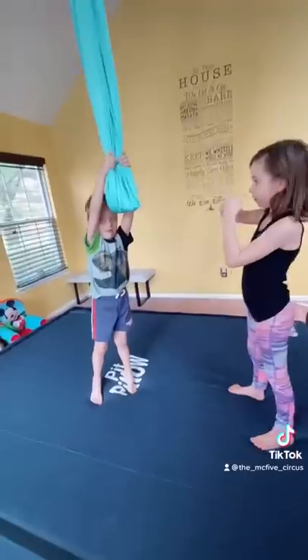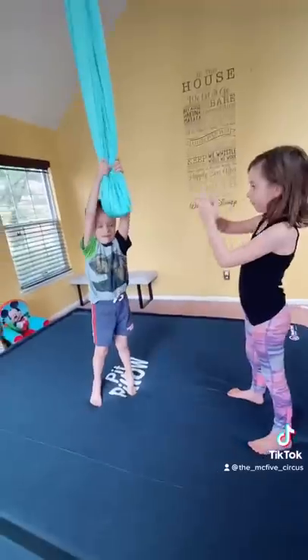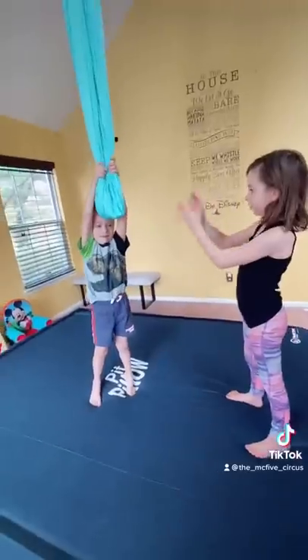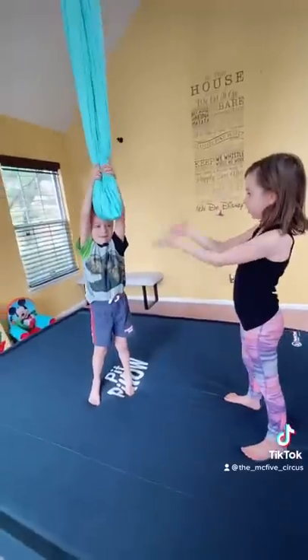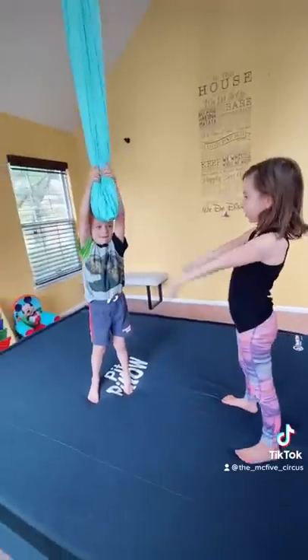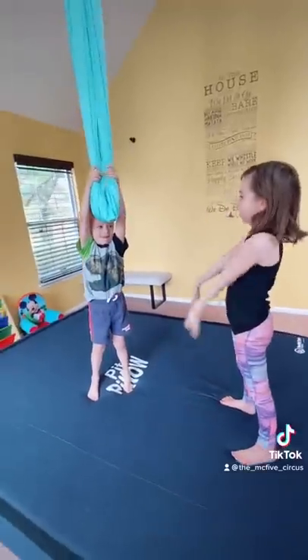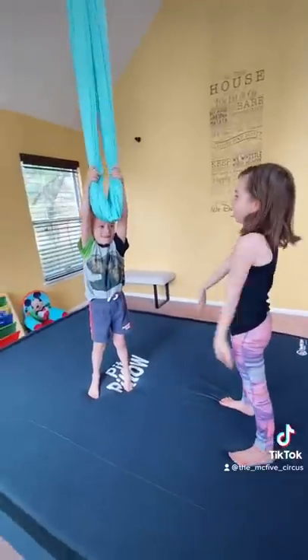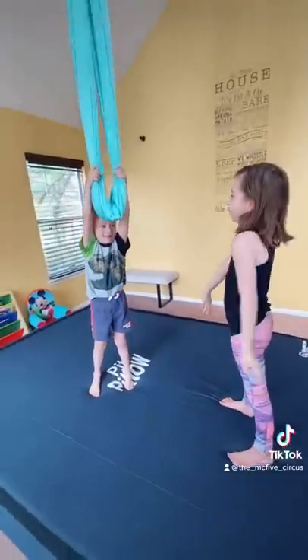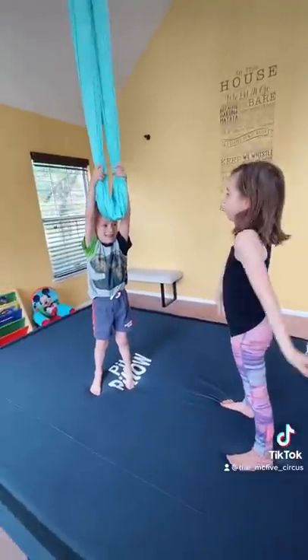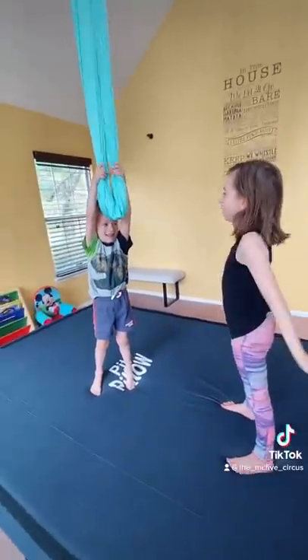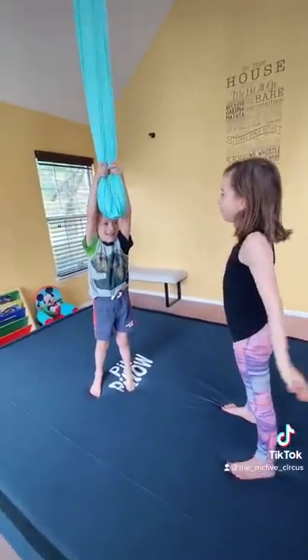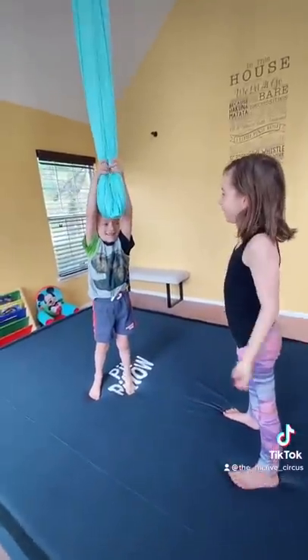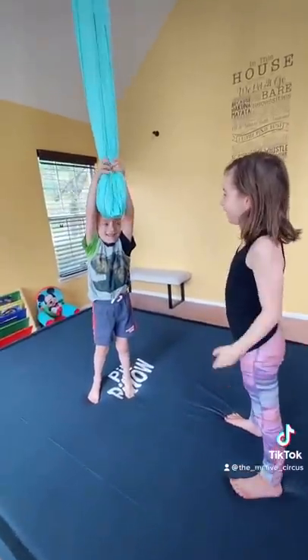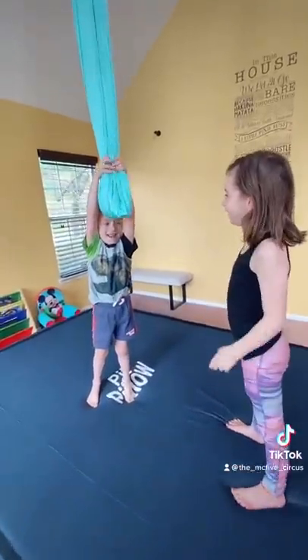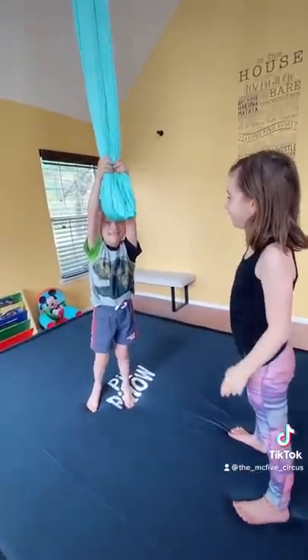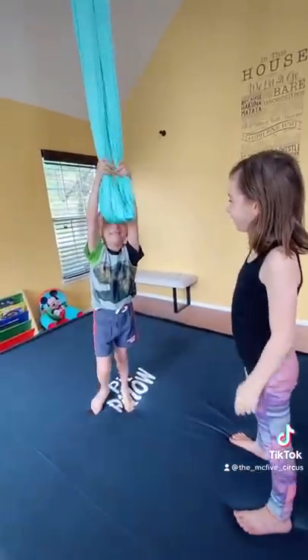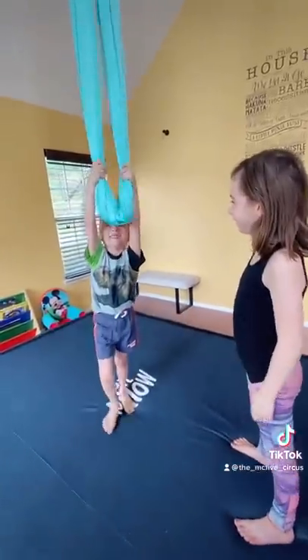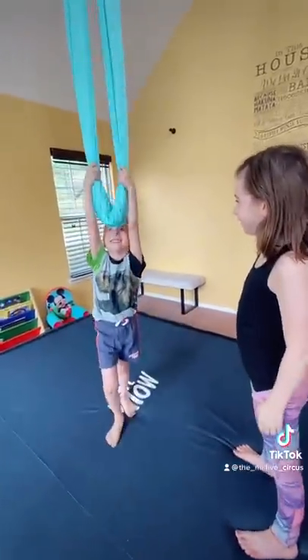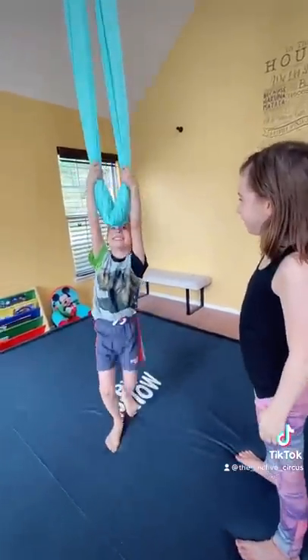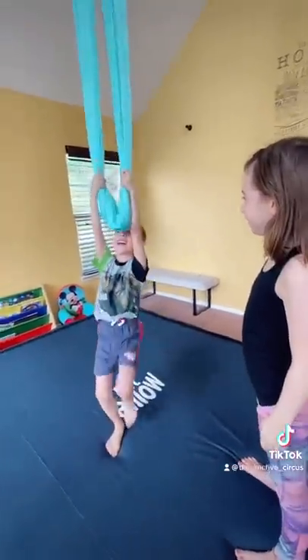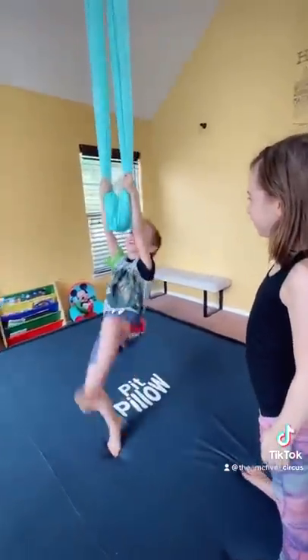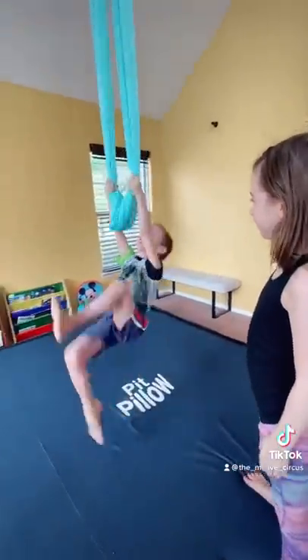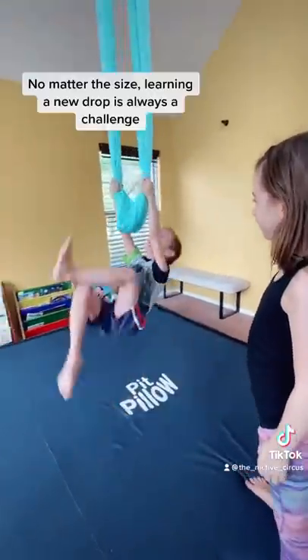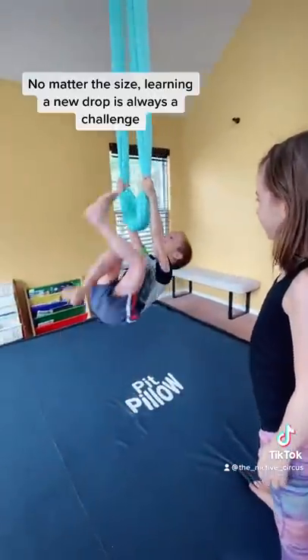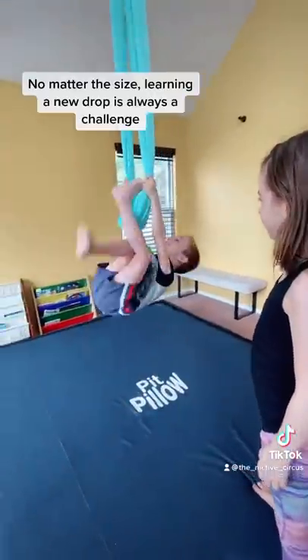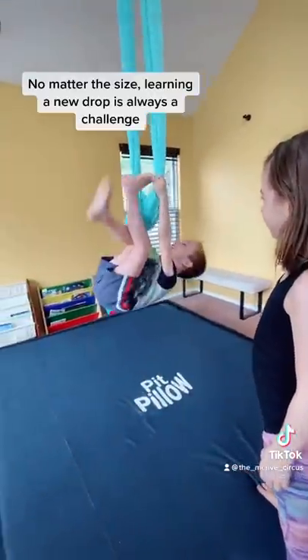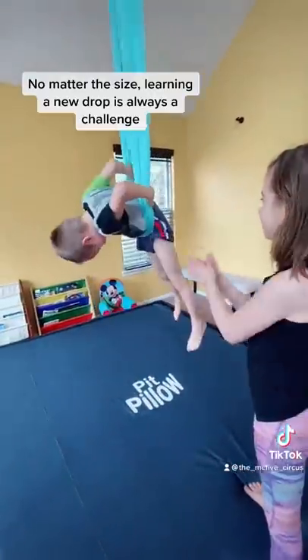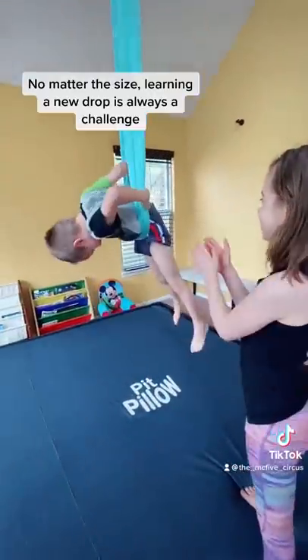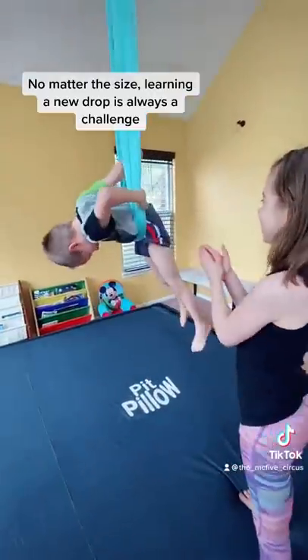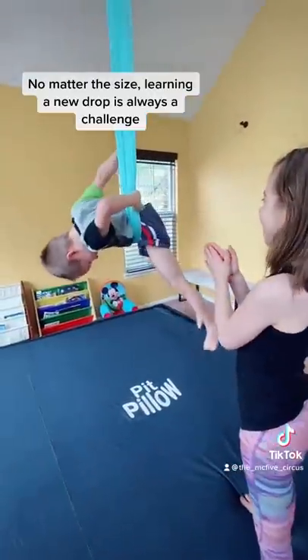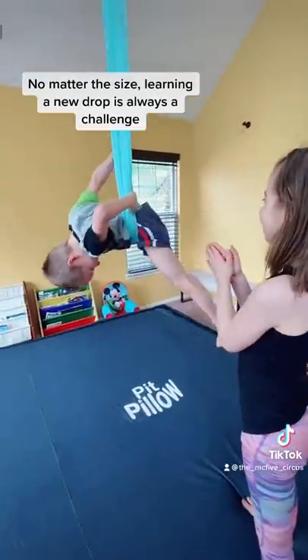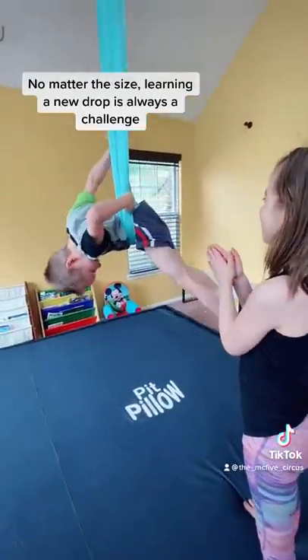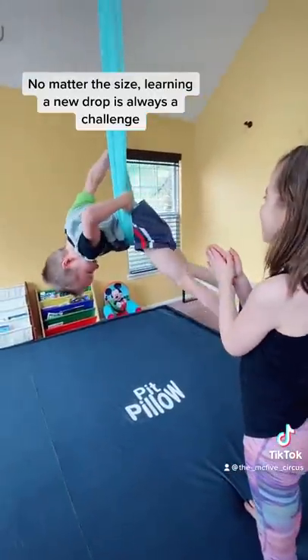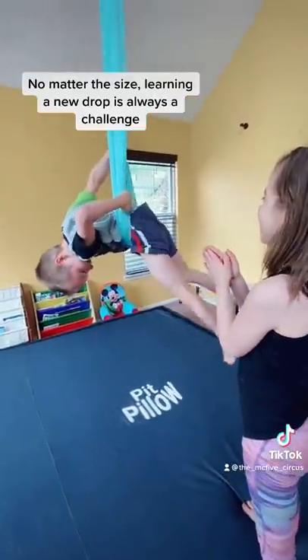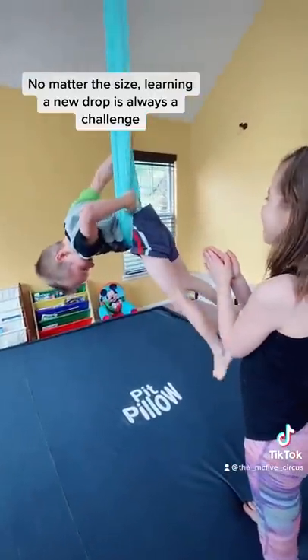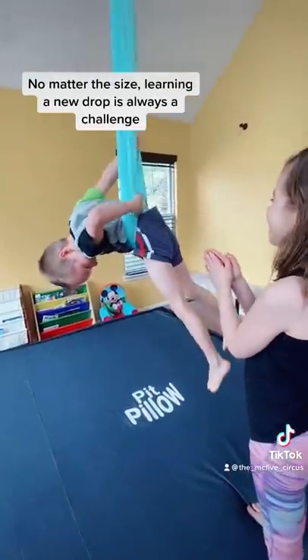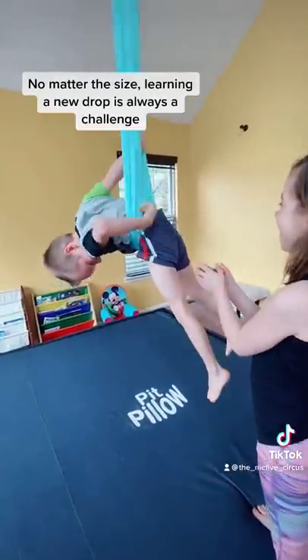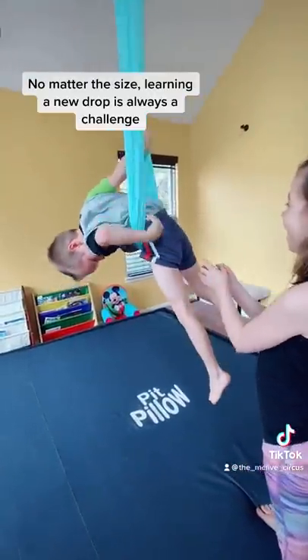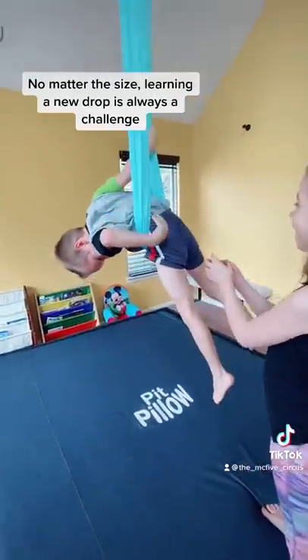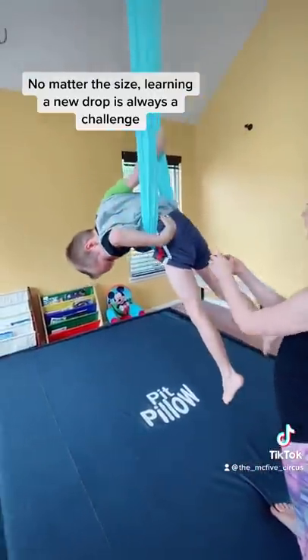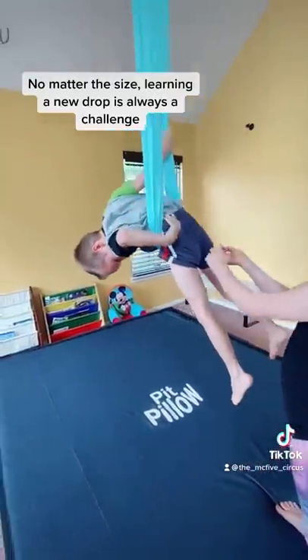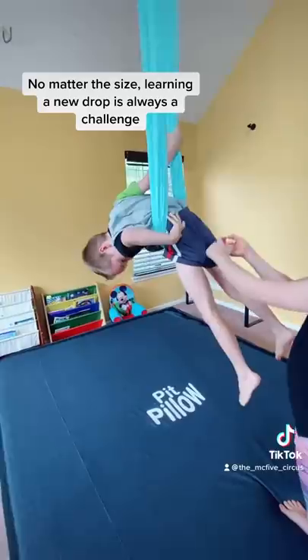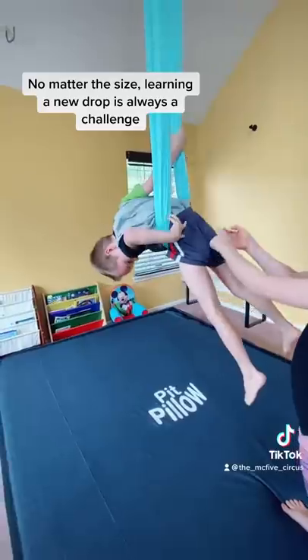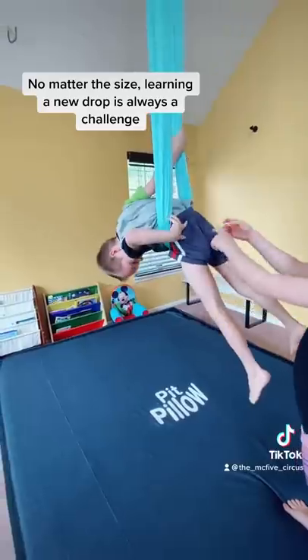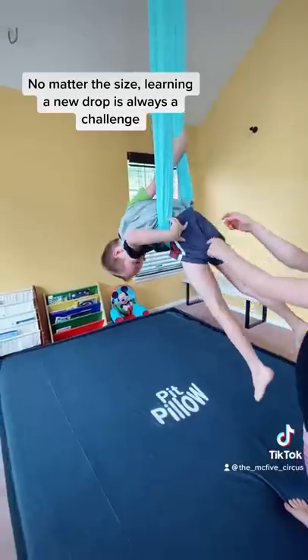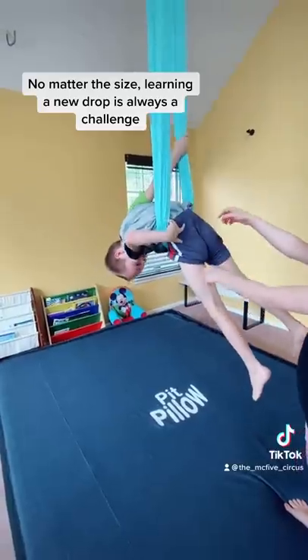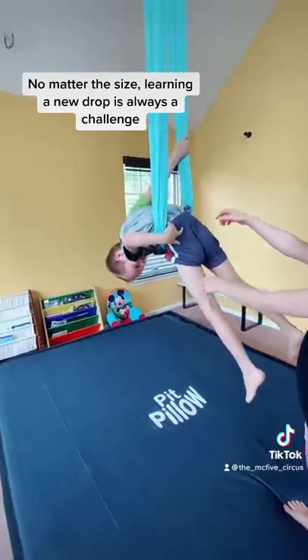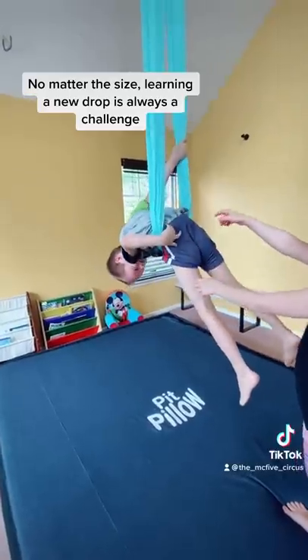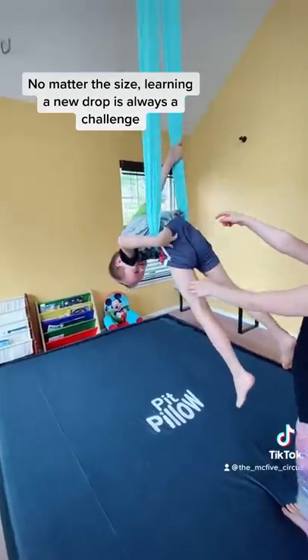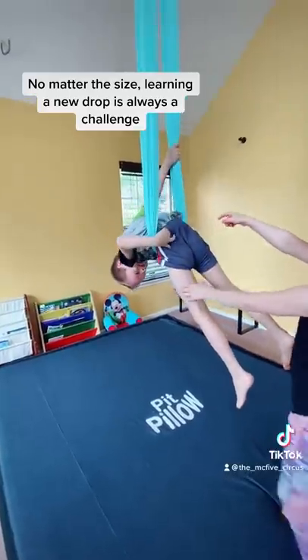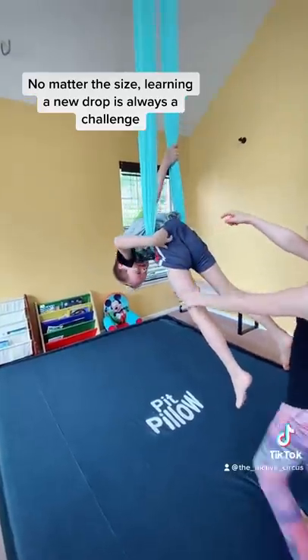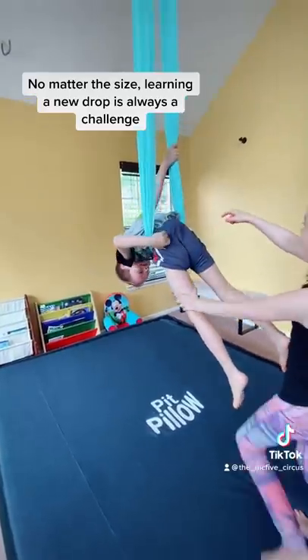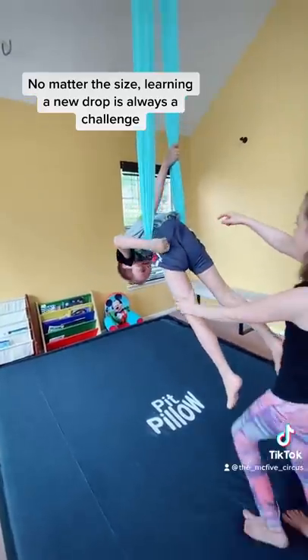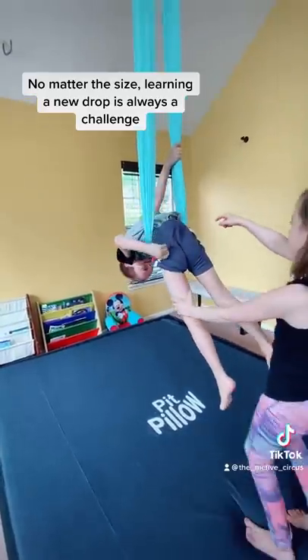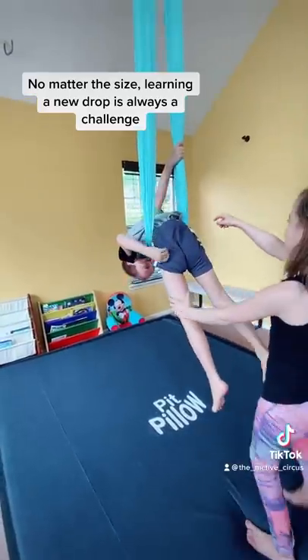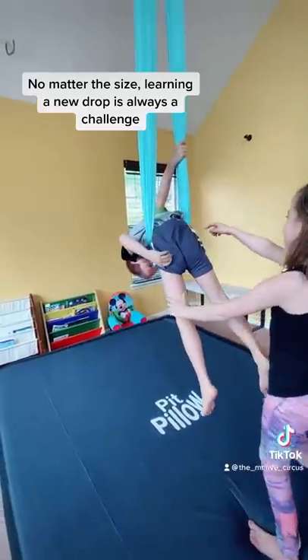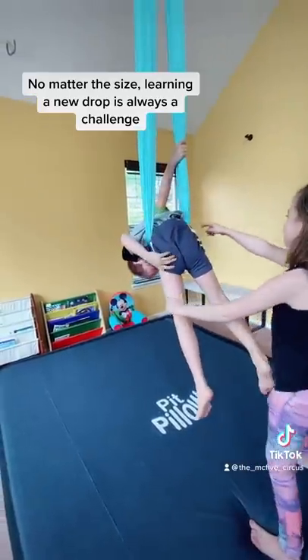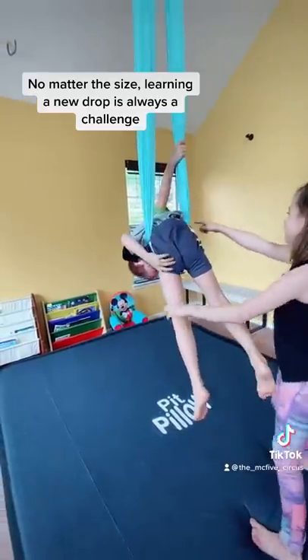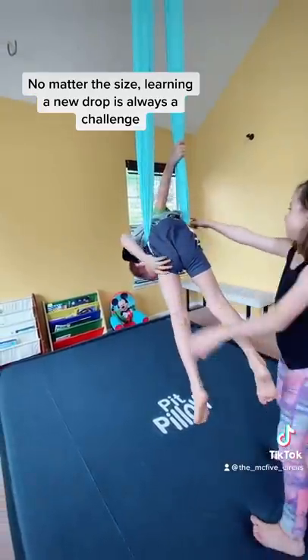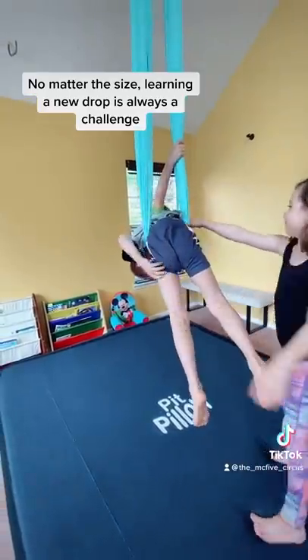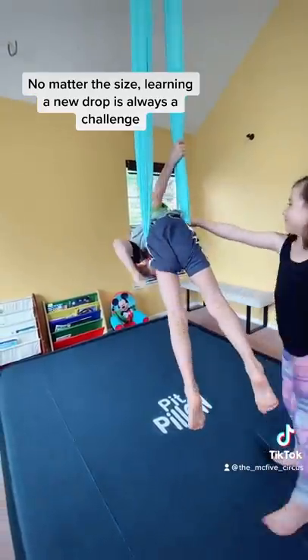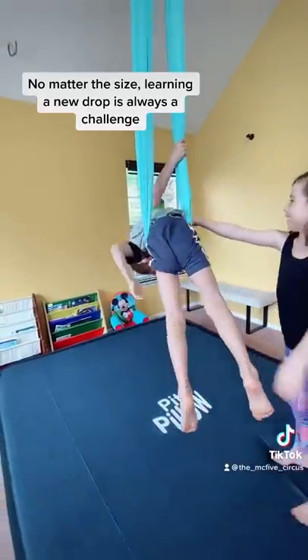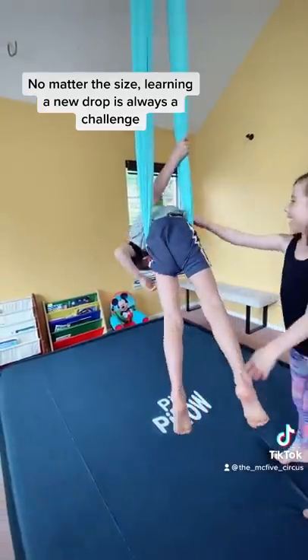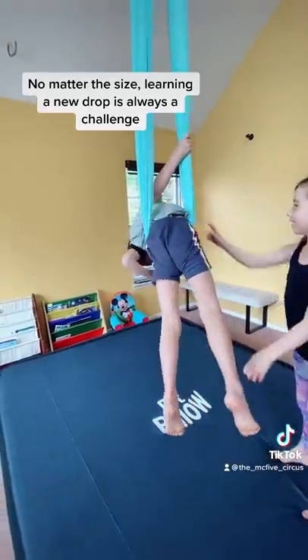First you're going to flip it. Okay. Good job. Now you're going to flip onto your back.